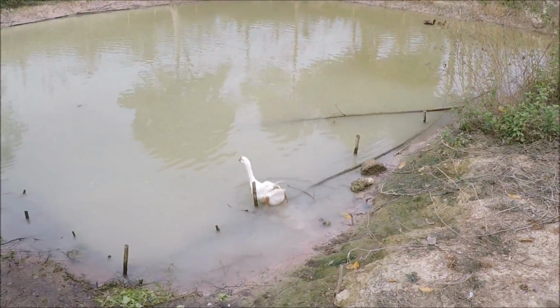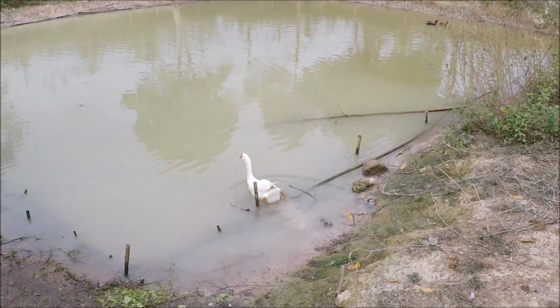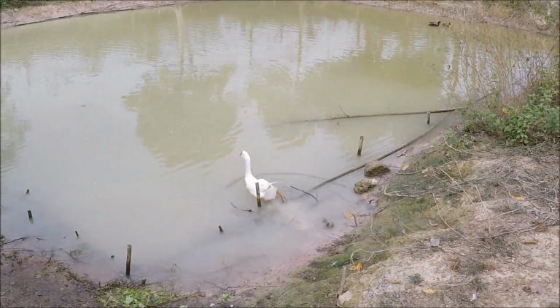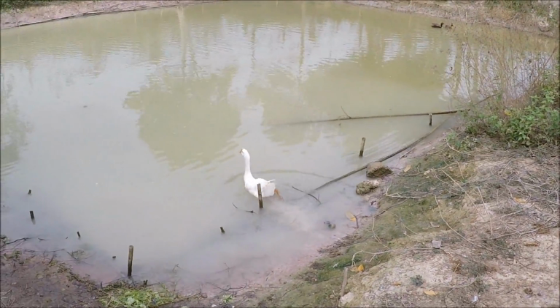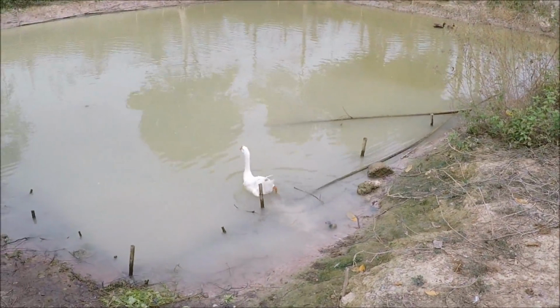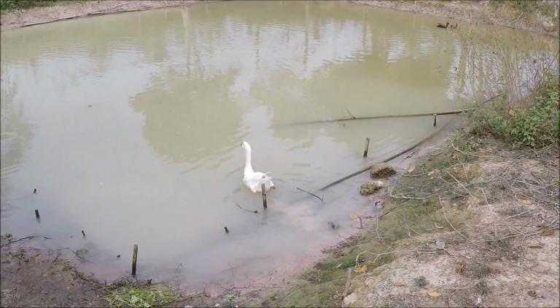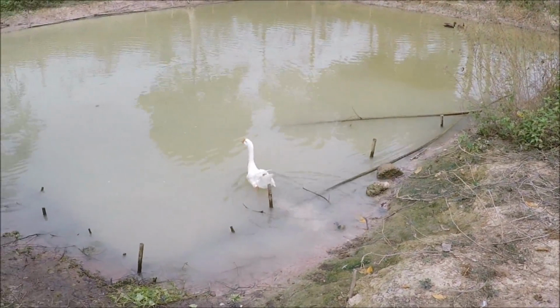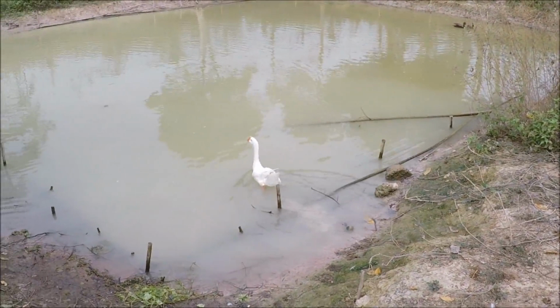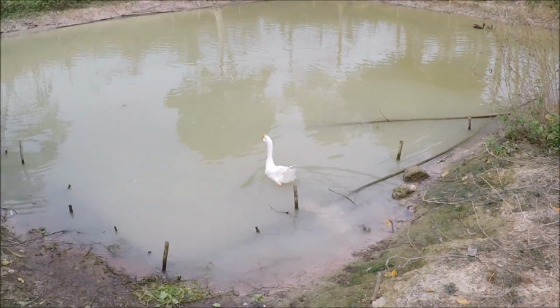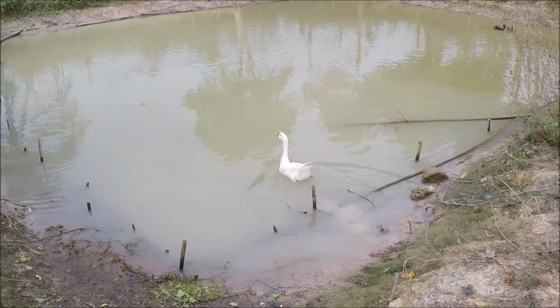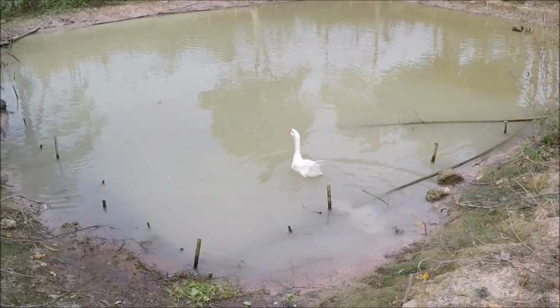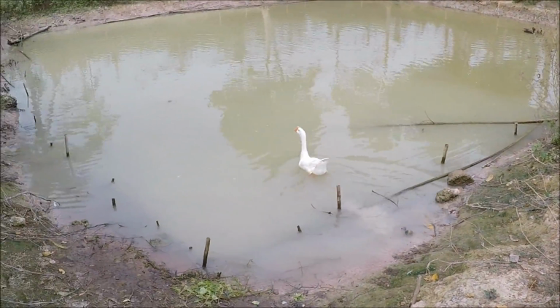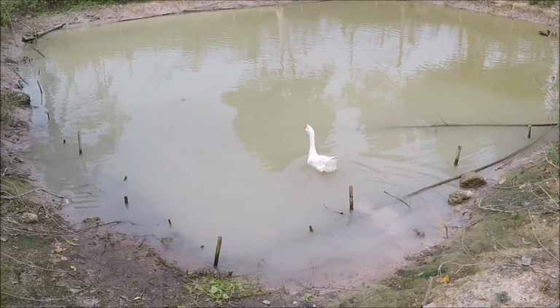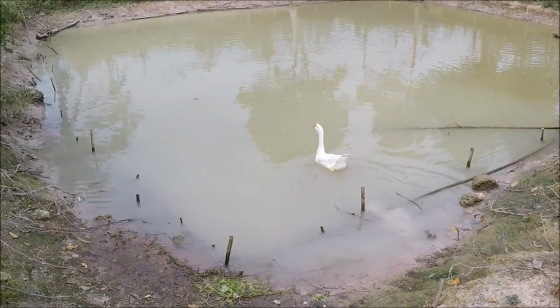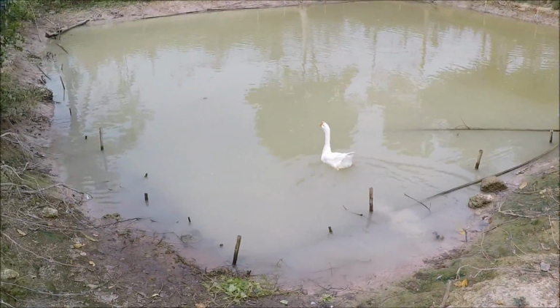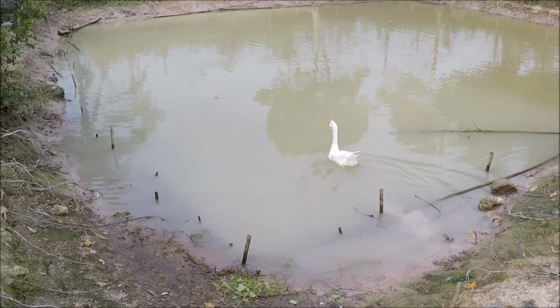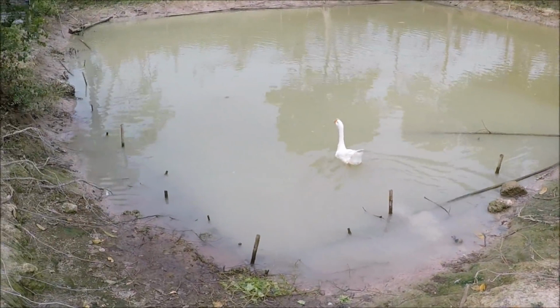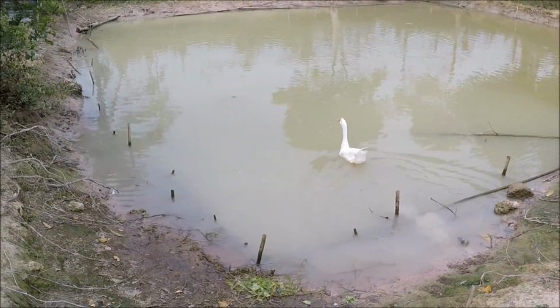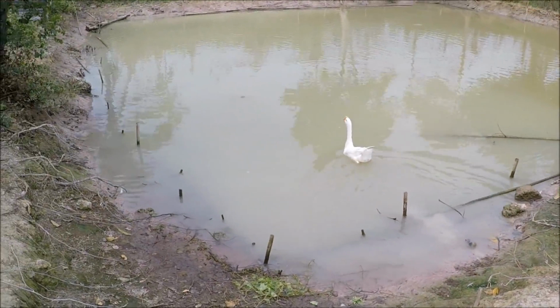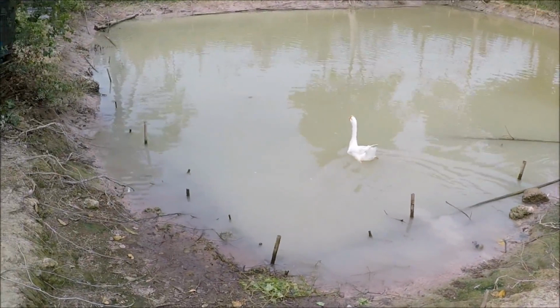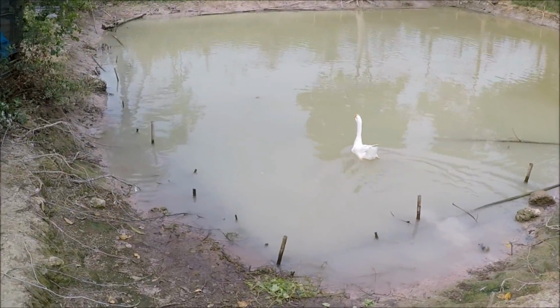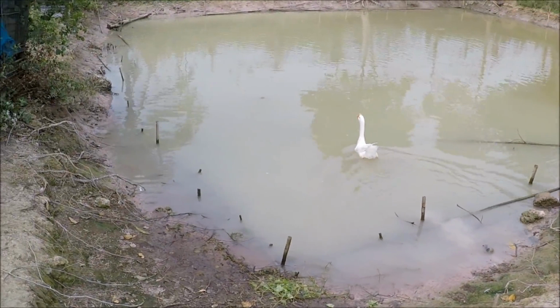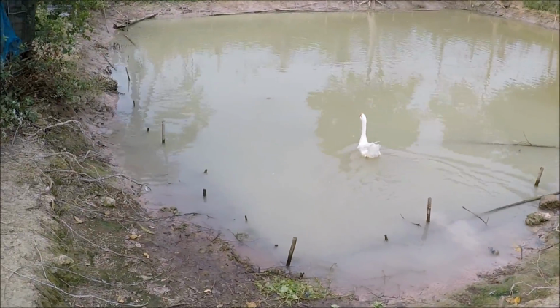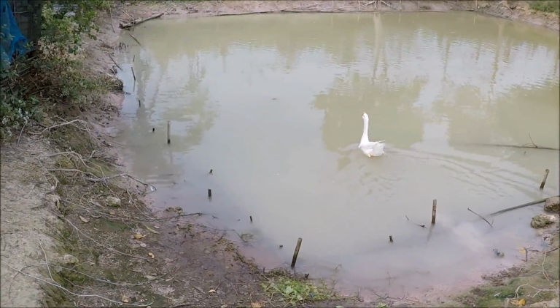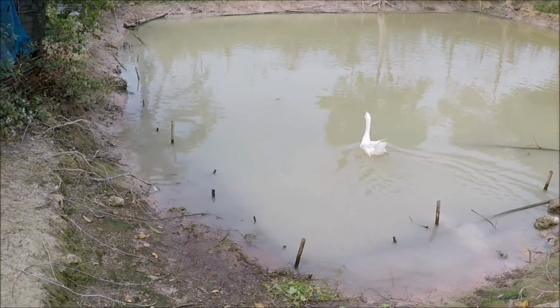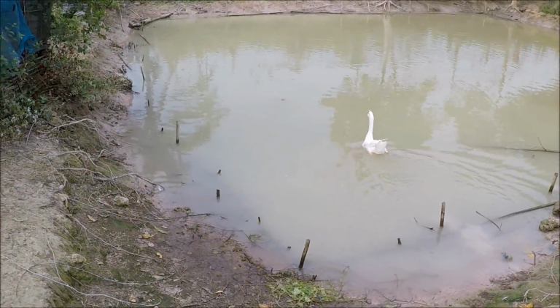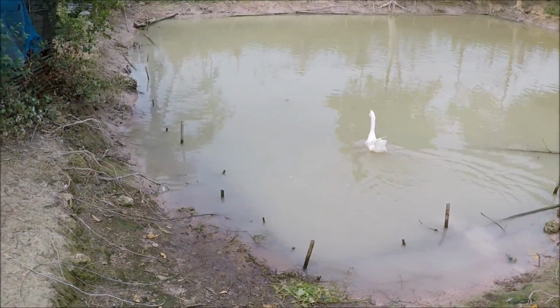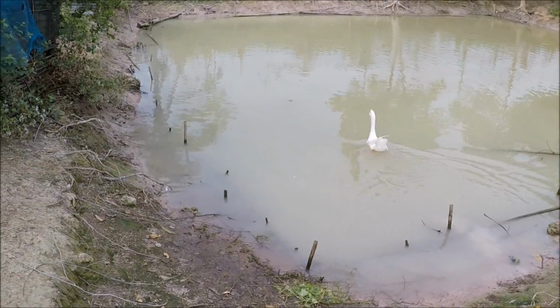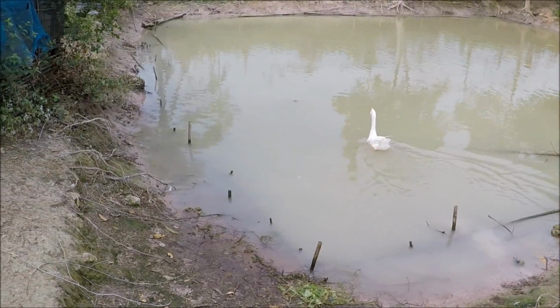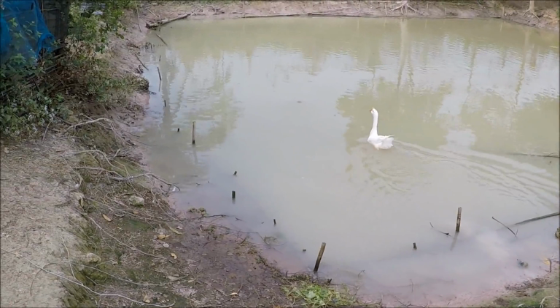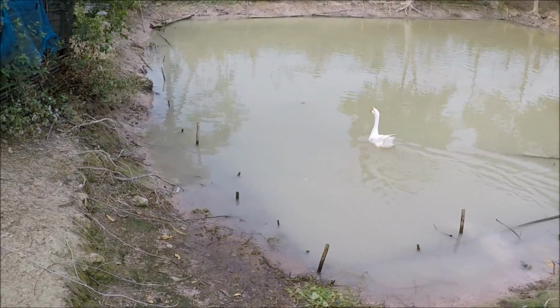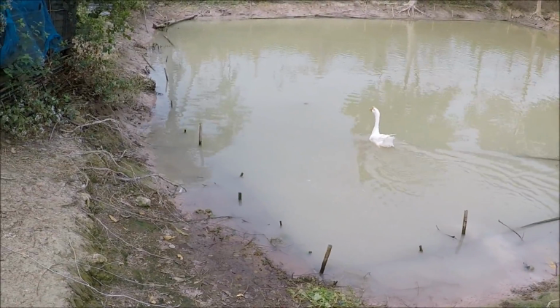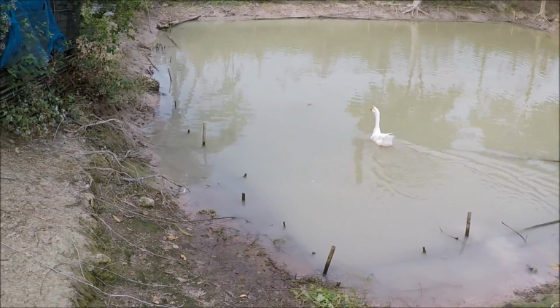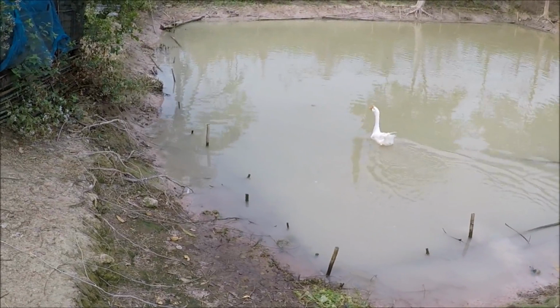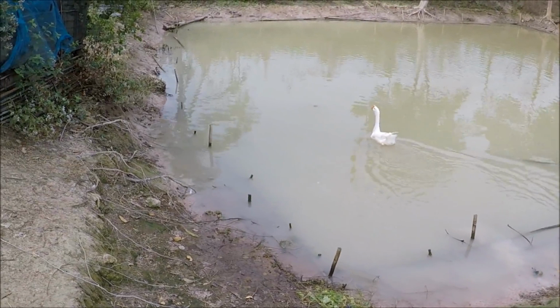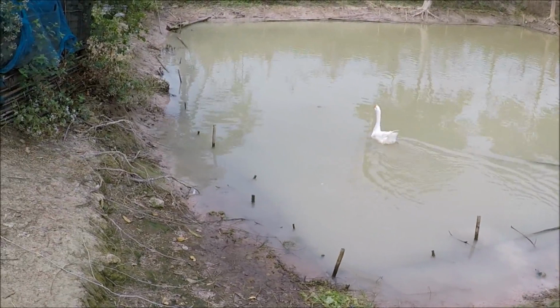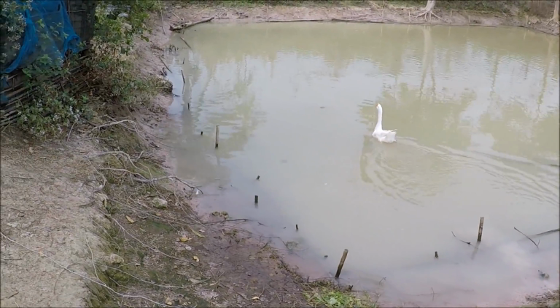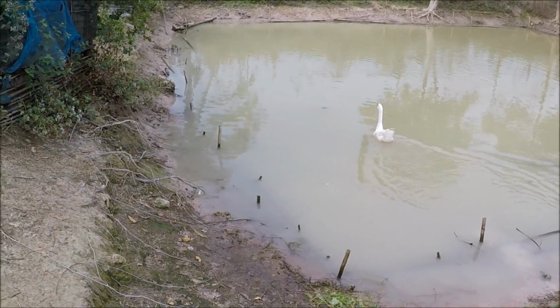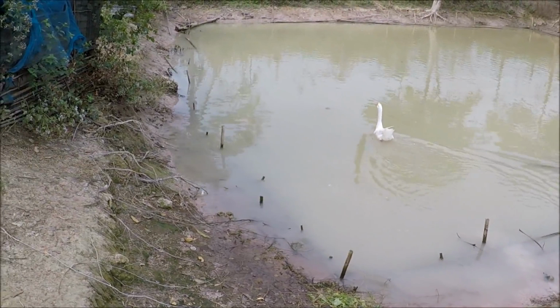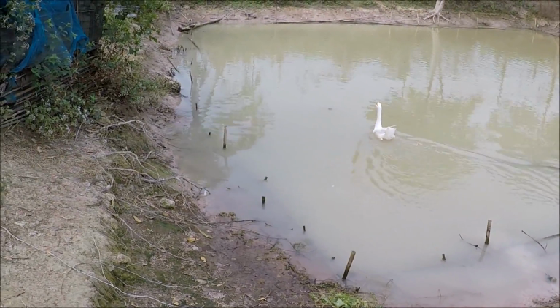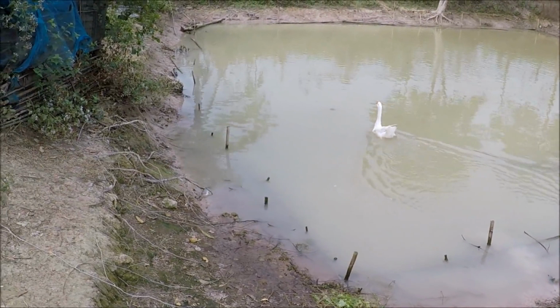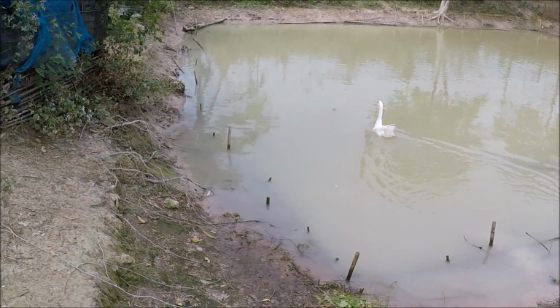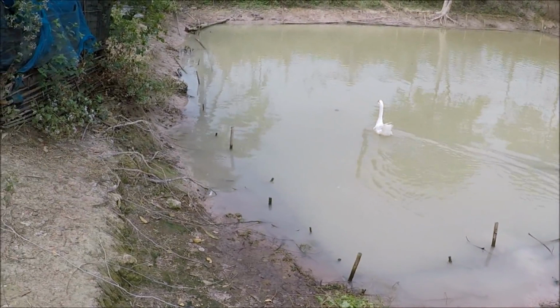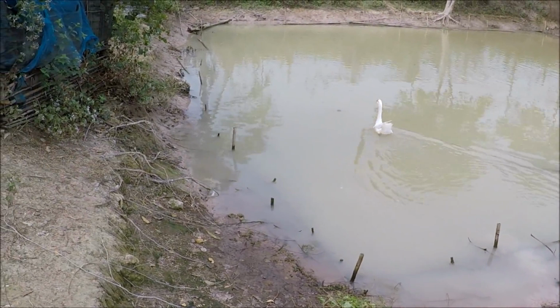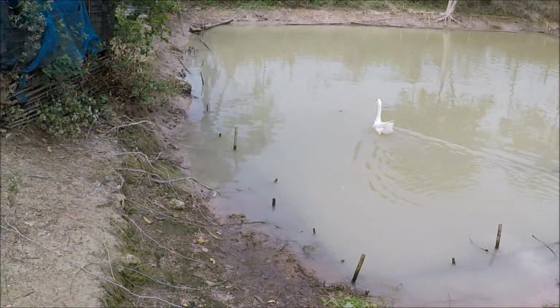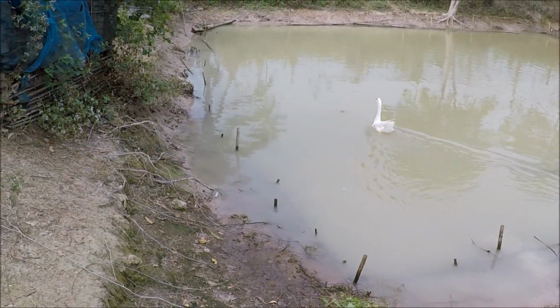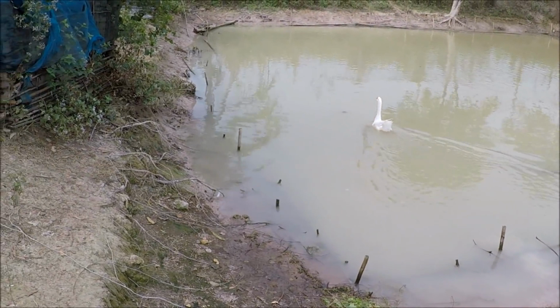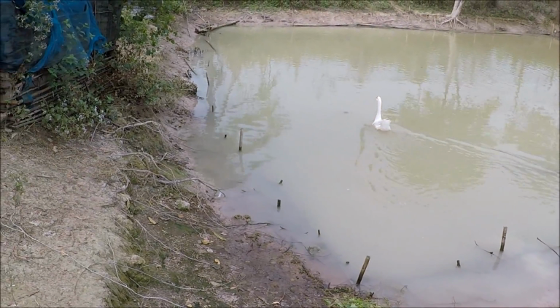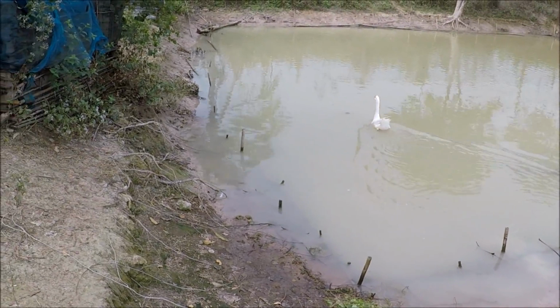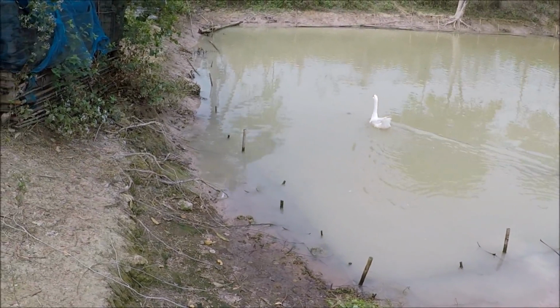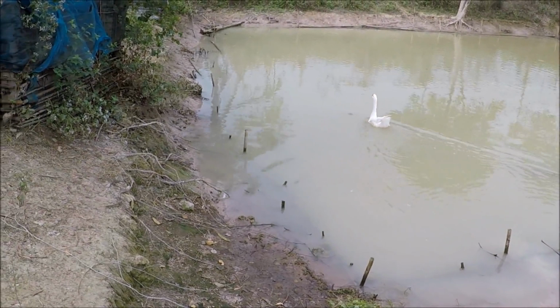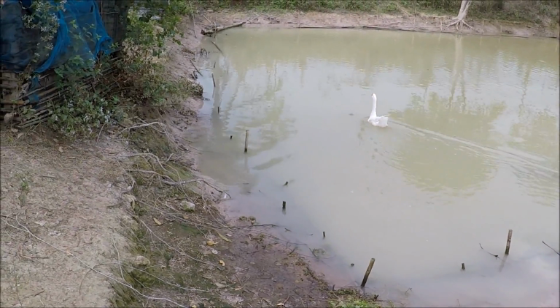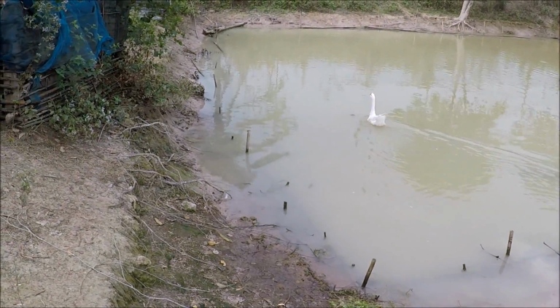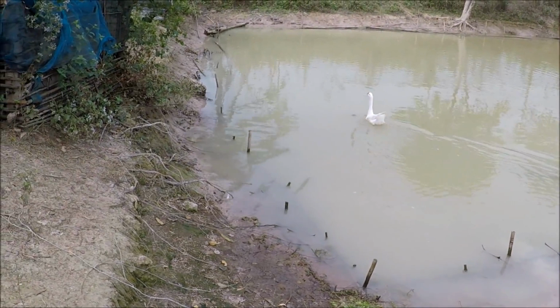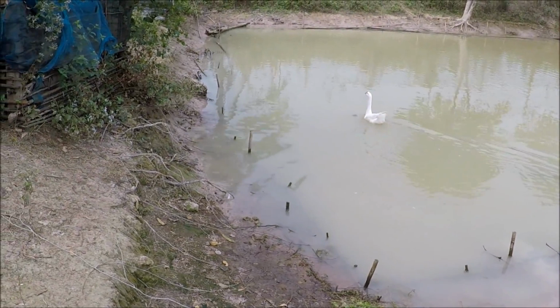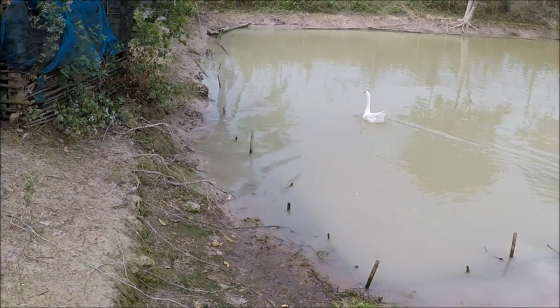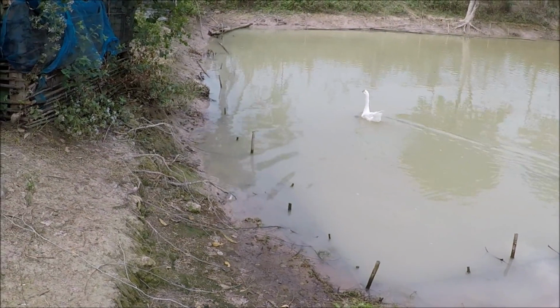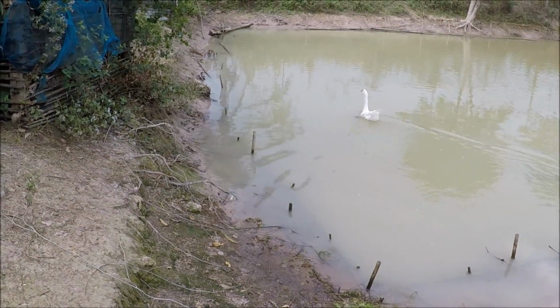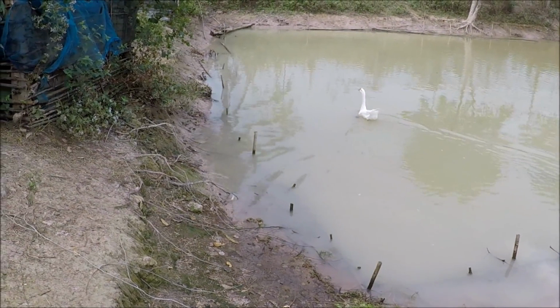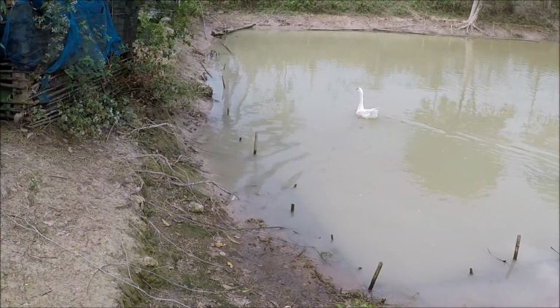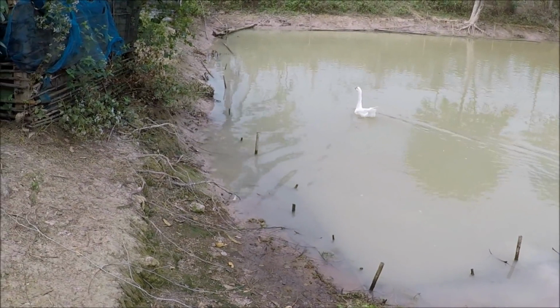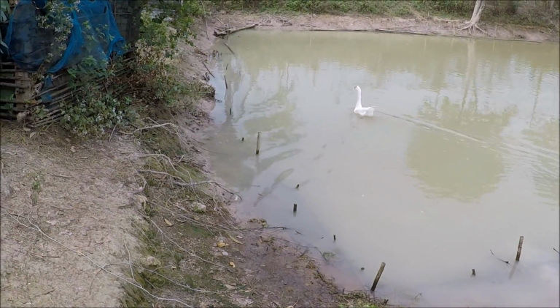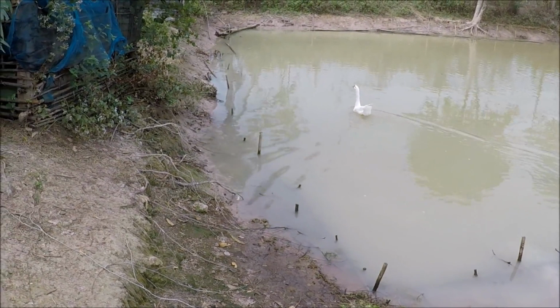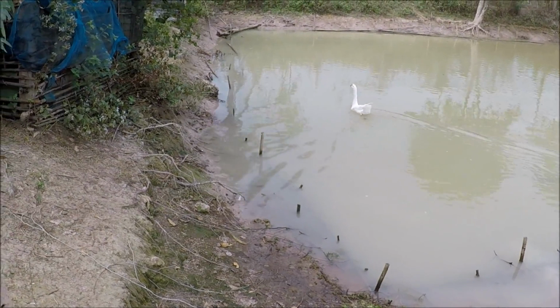A duck house? For less than a pint of beer? You've got to be having a tin bath, ain't ya? Wait and see, guys.